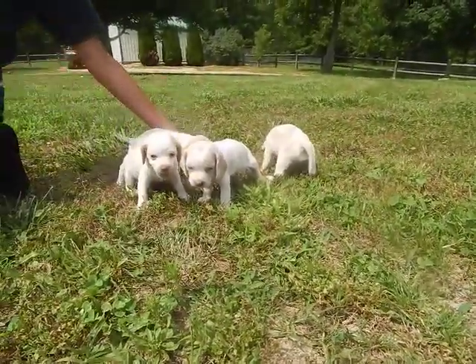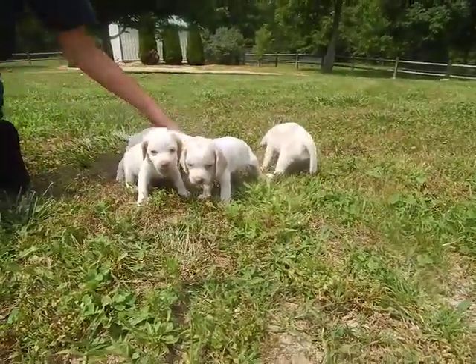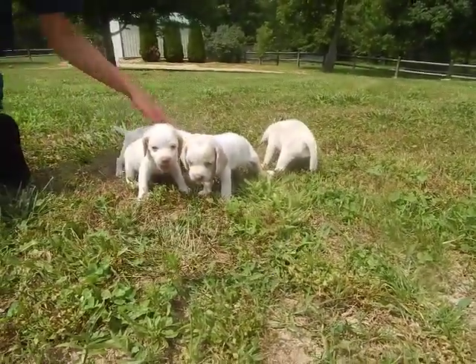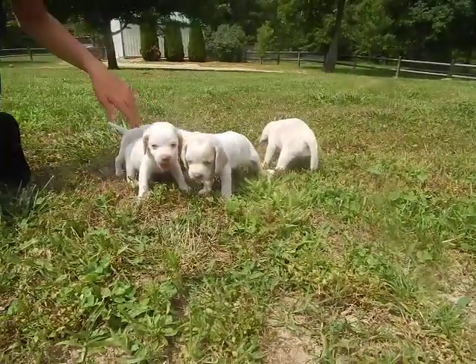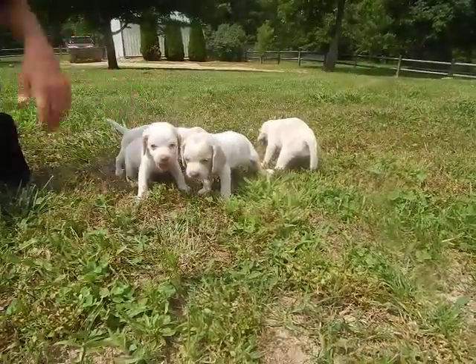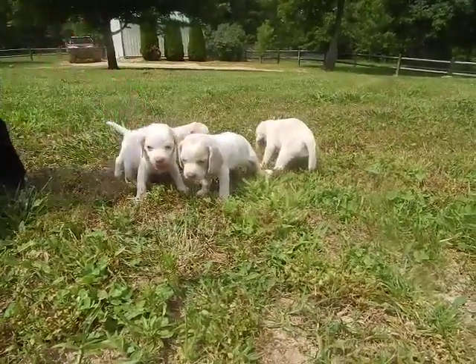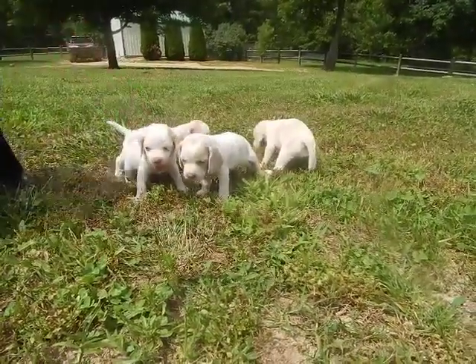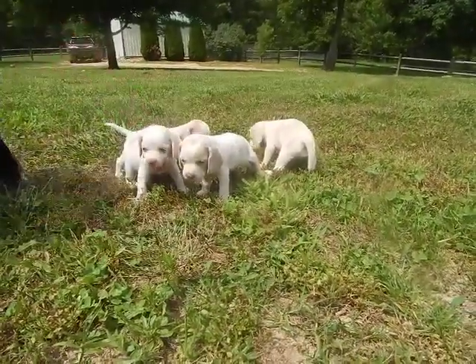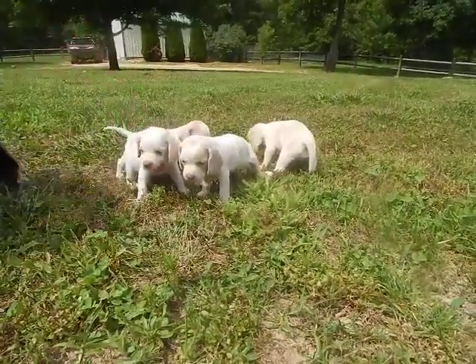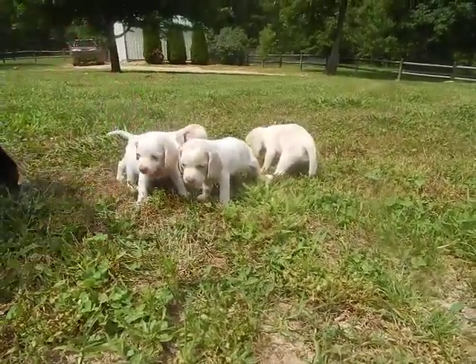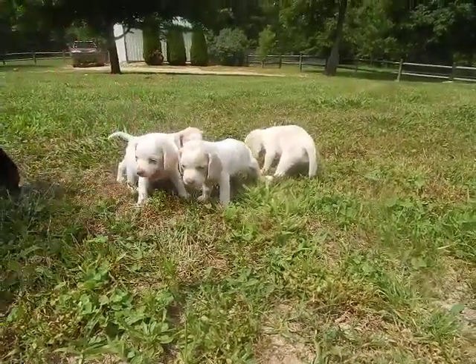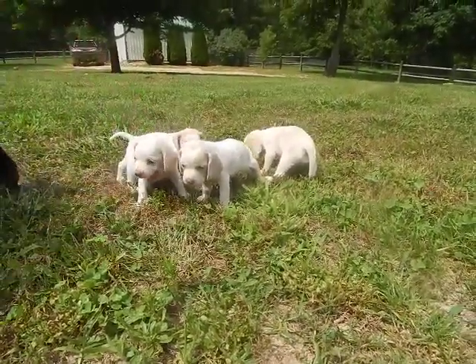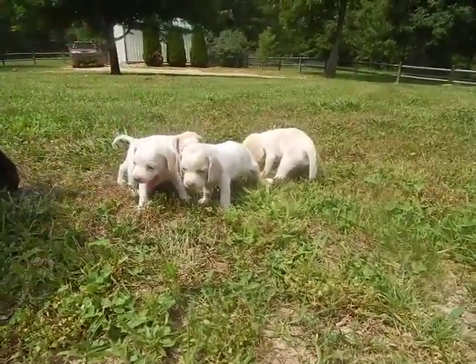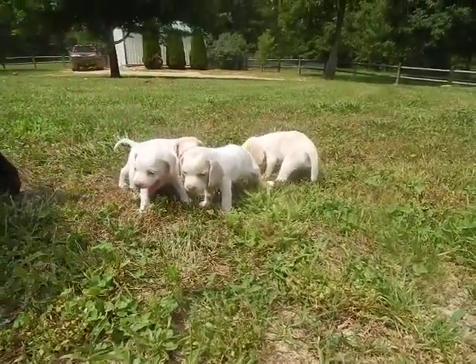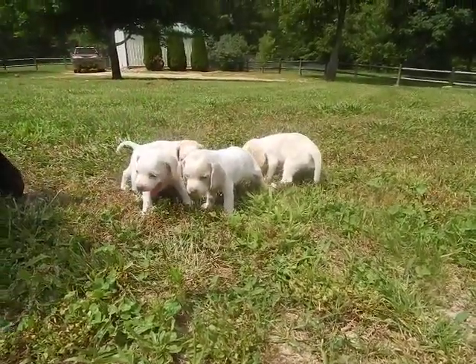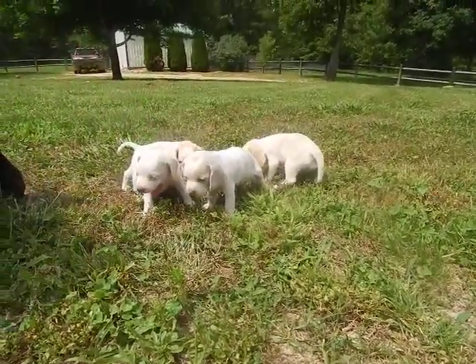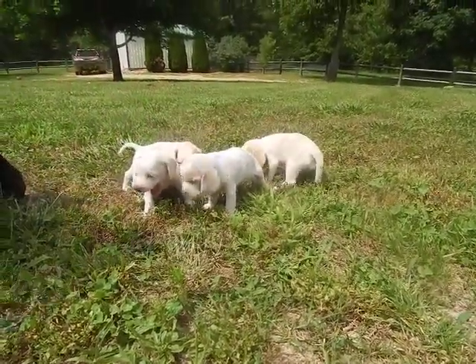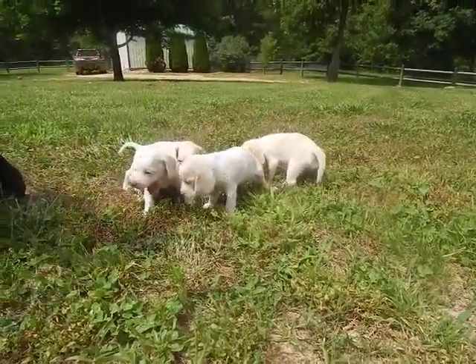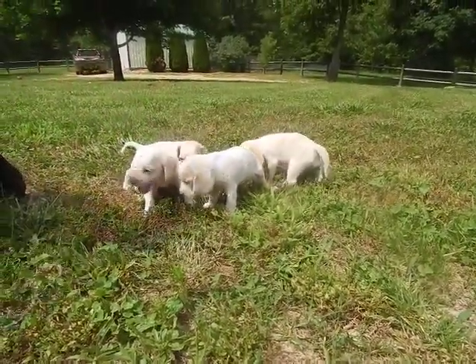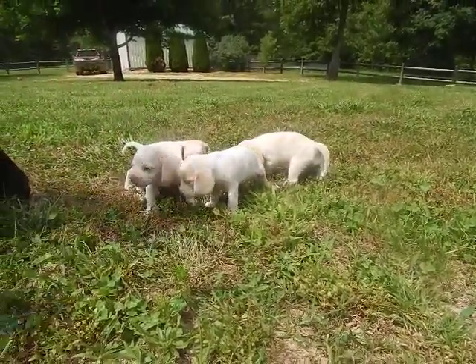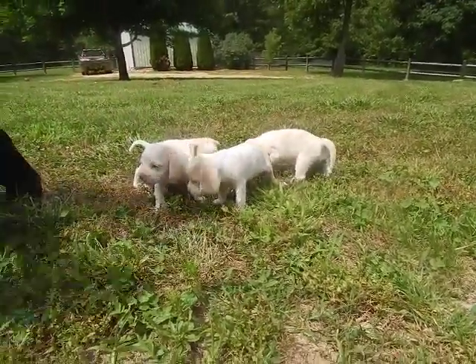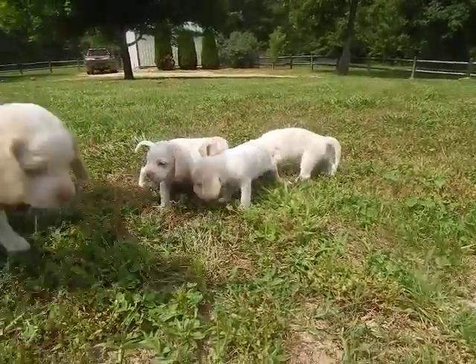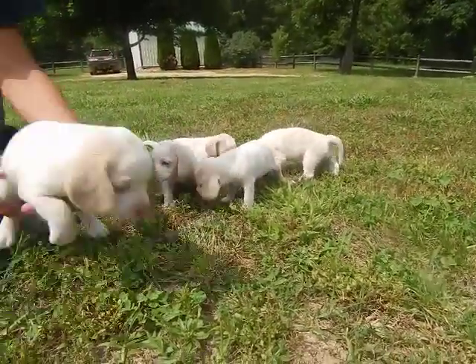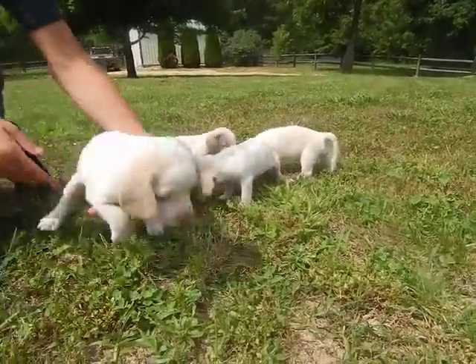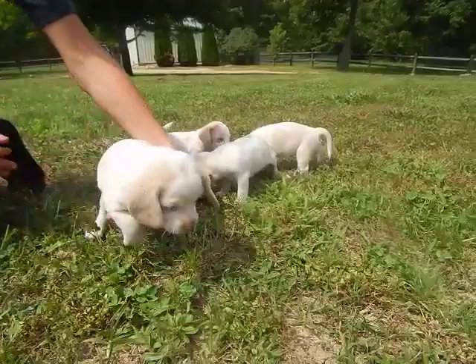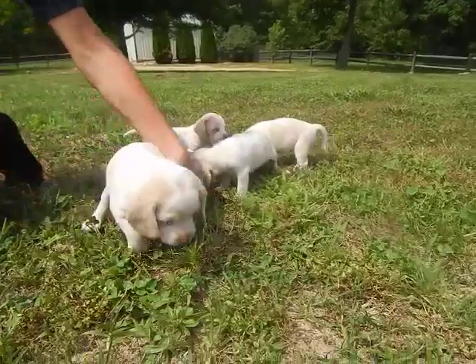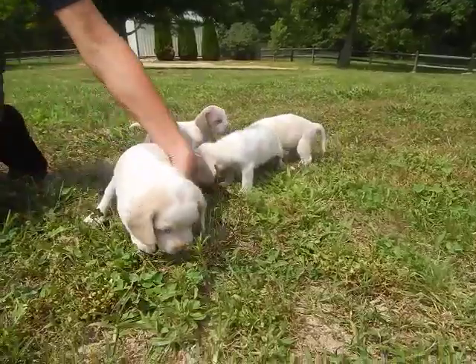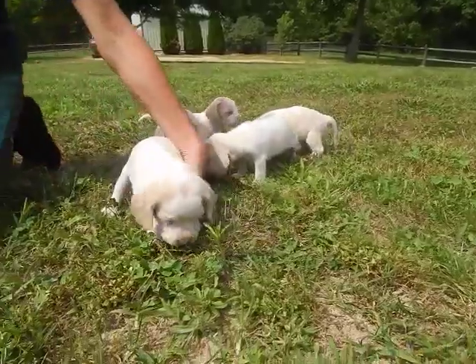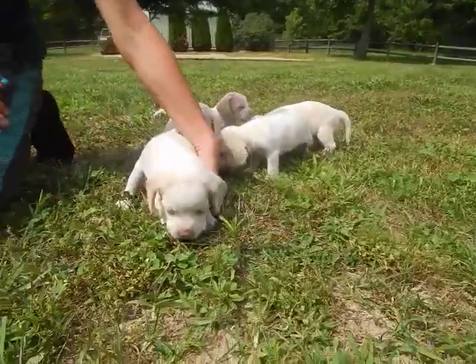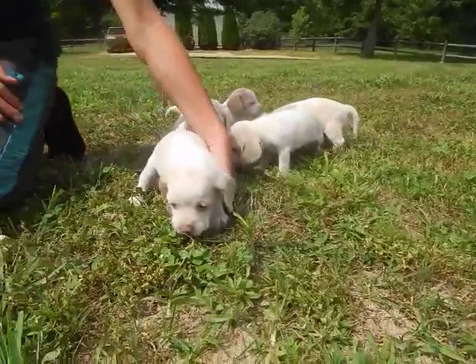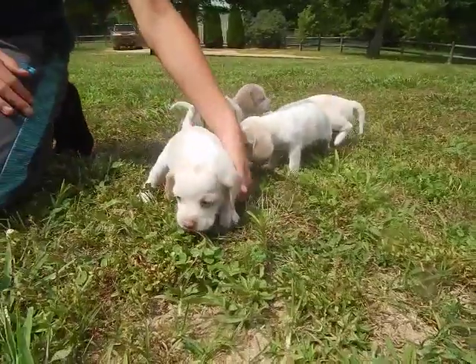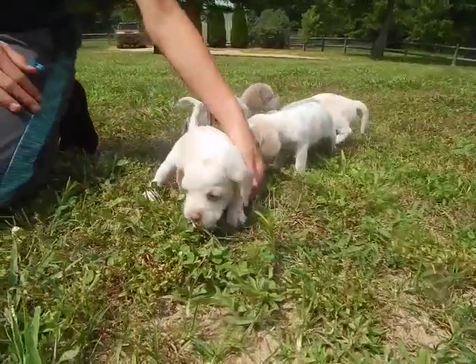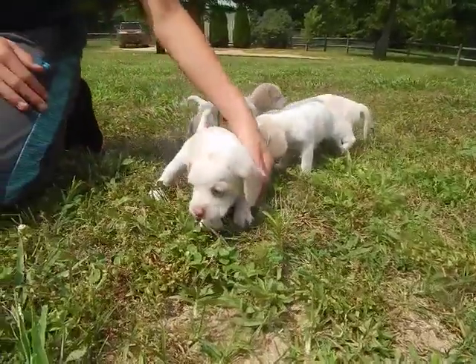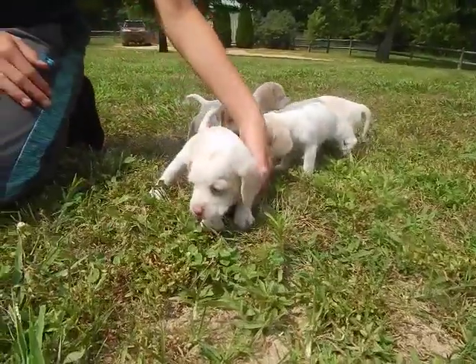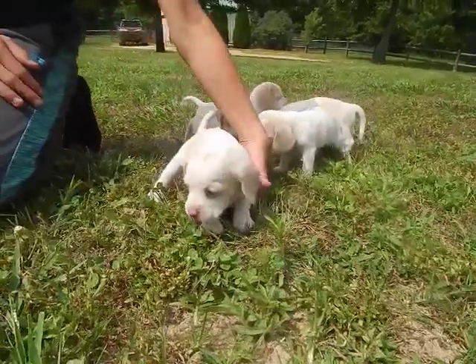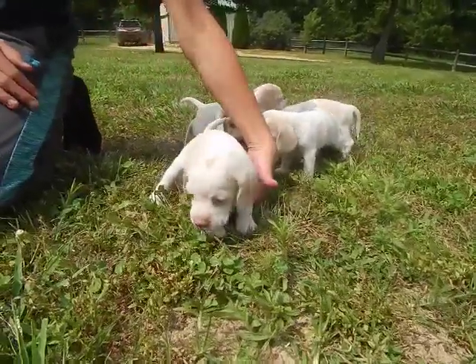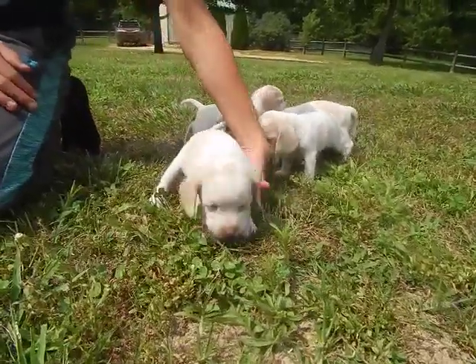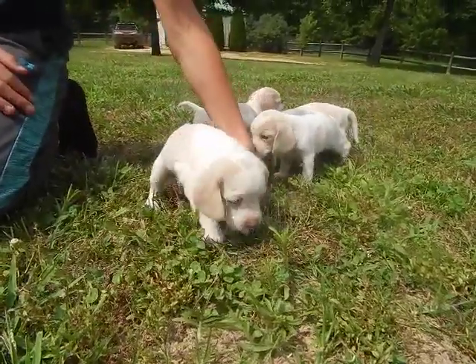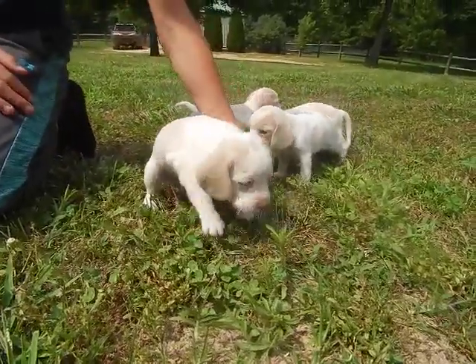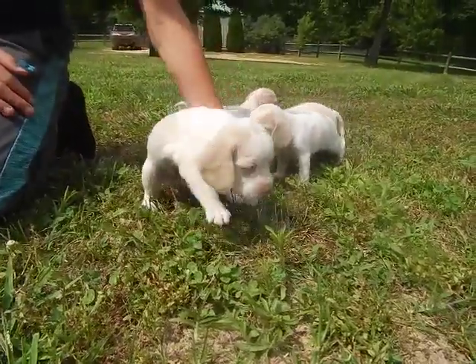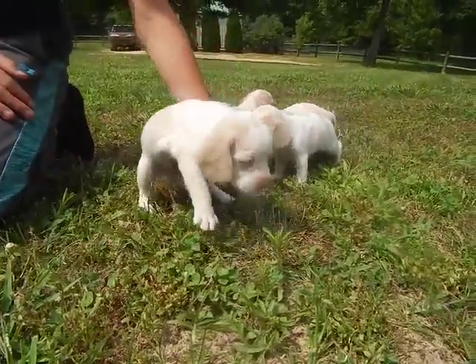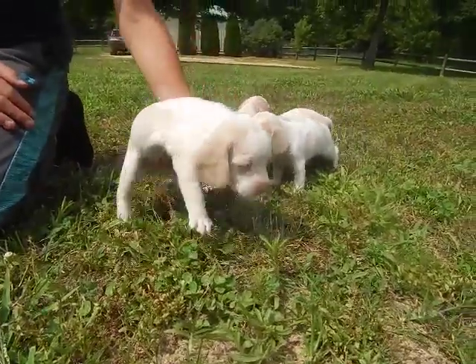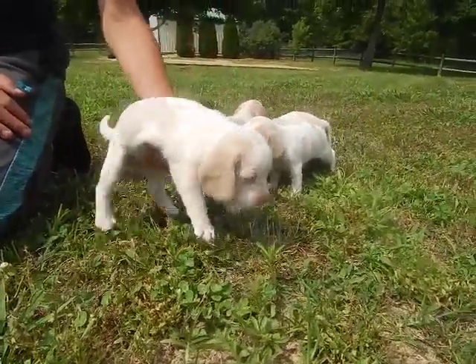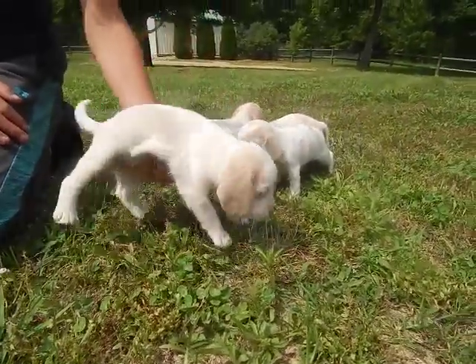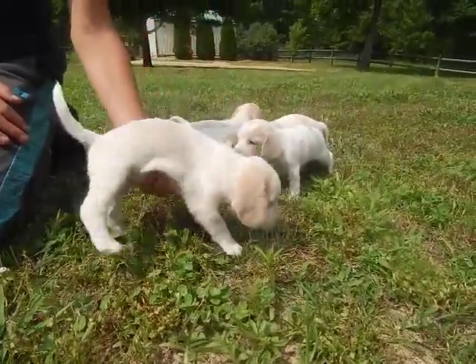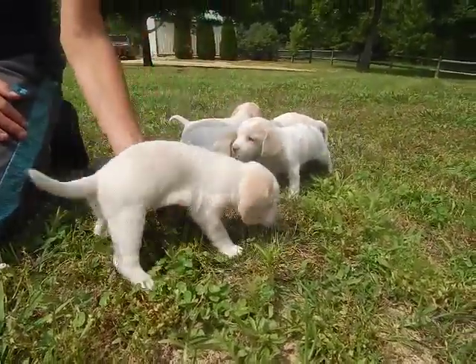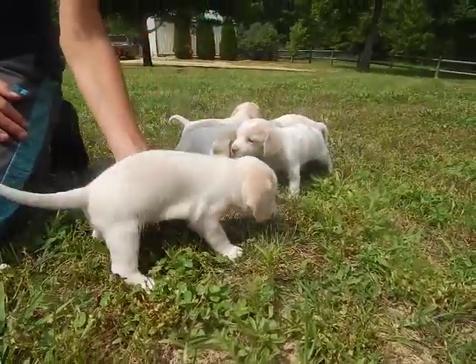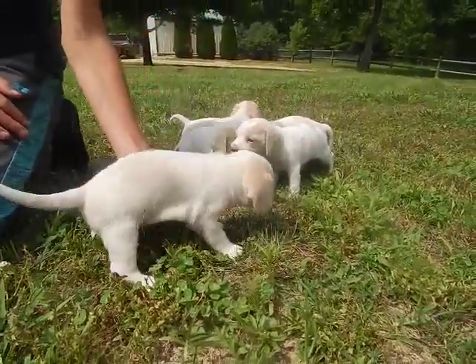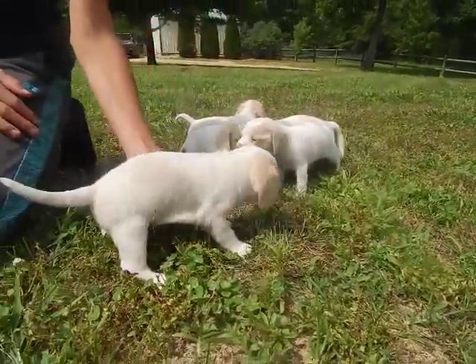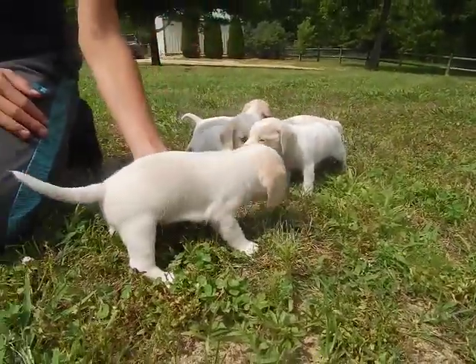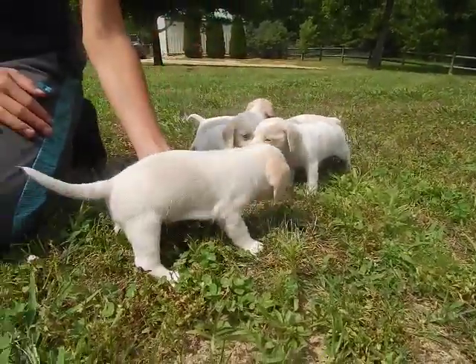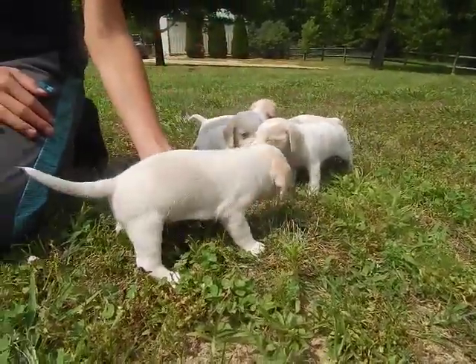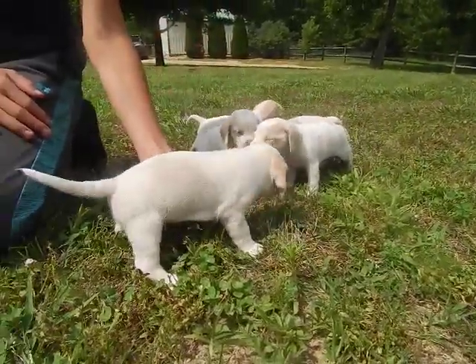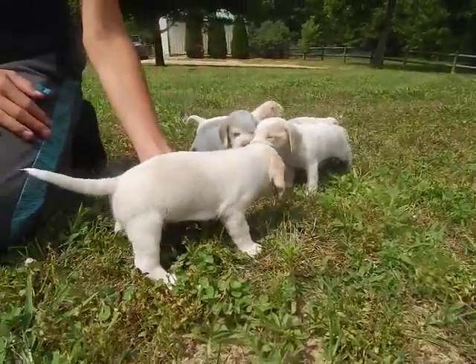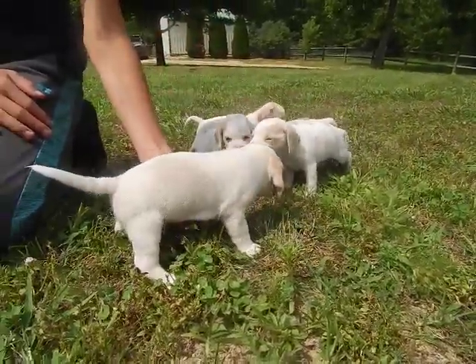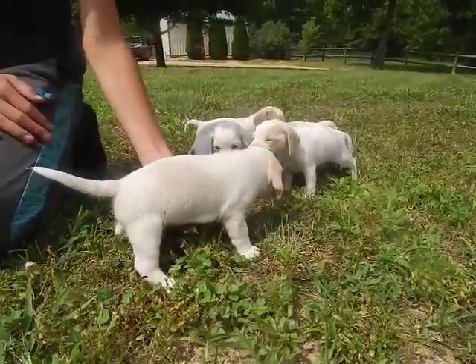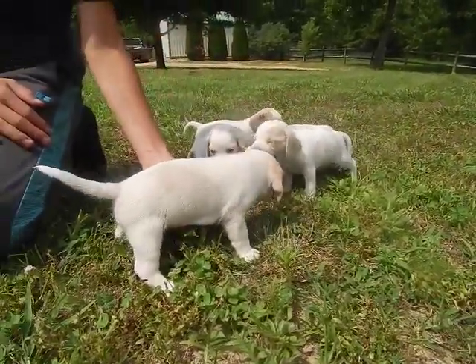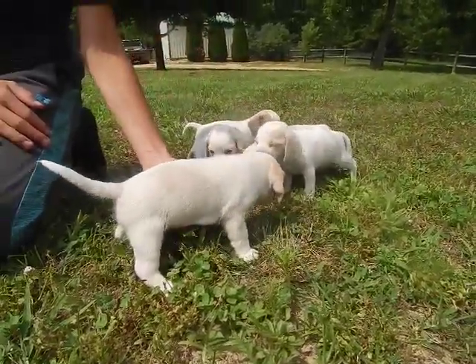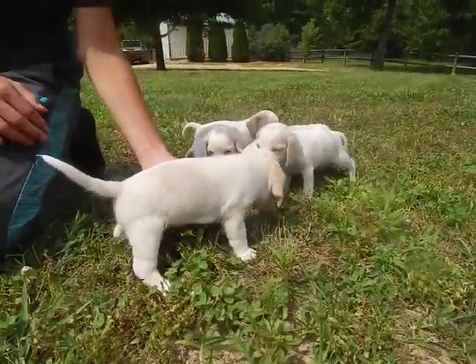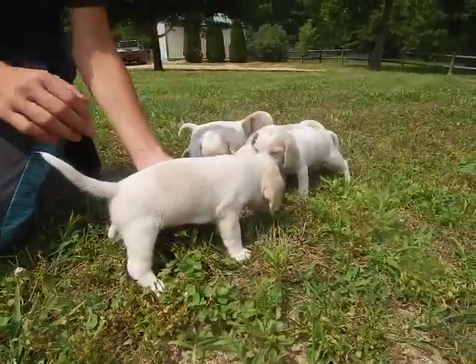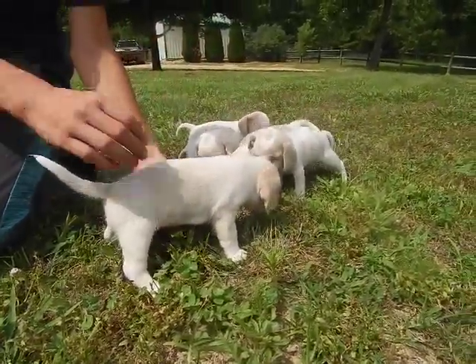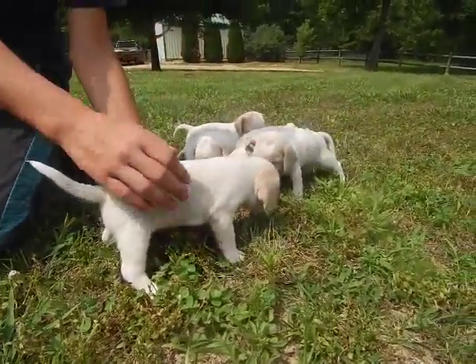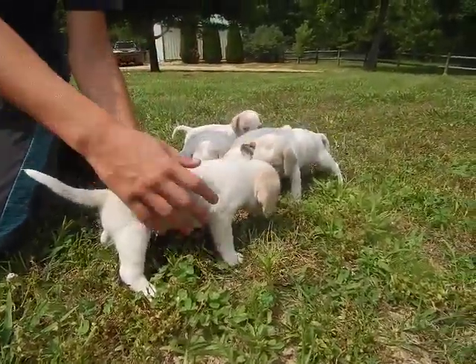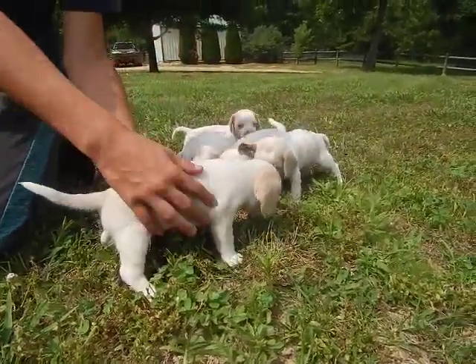All right, go ahead and put her over there. This is Honey. Here comes Honey. All right, turn around. Turn around again.